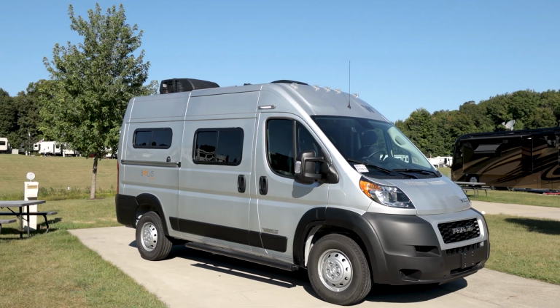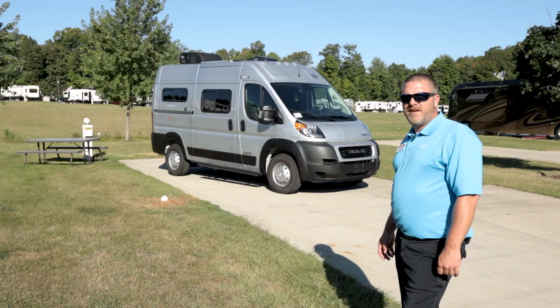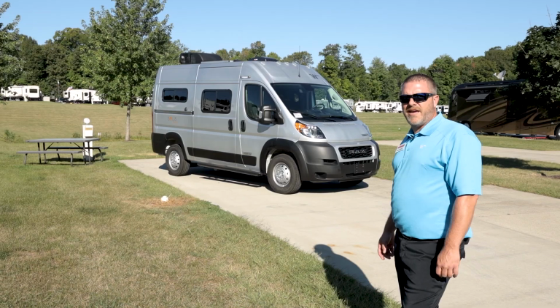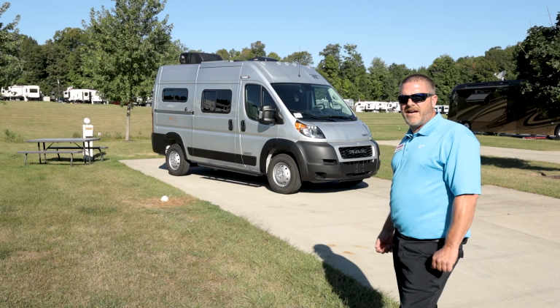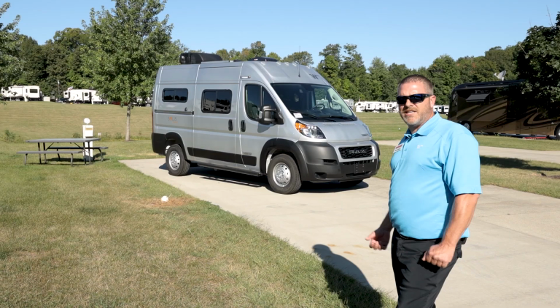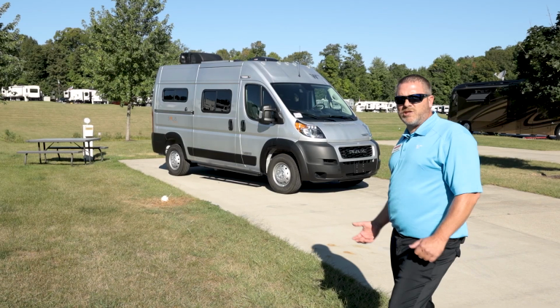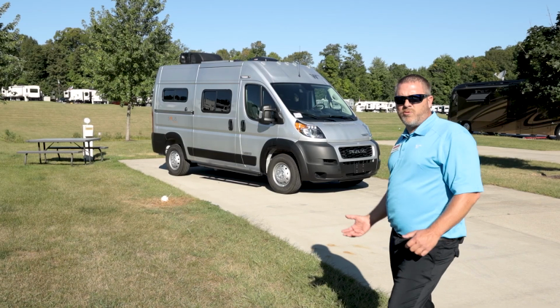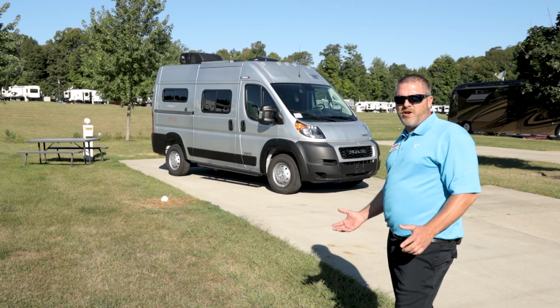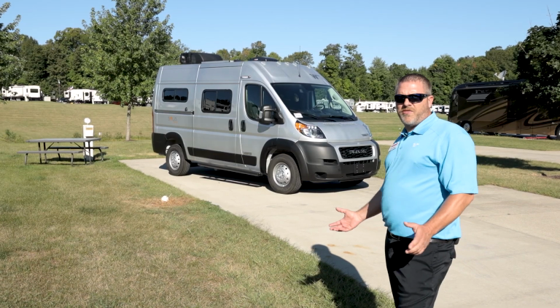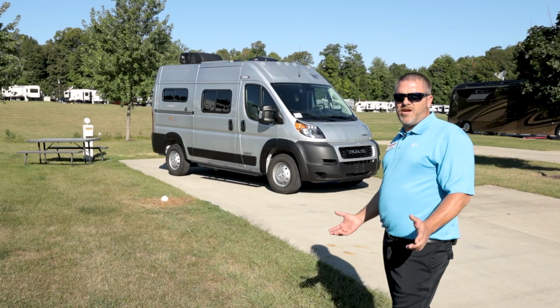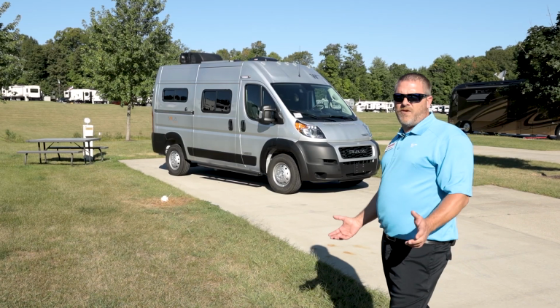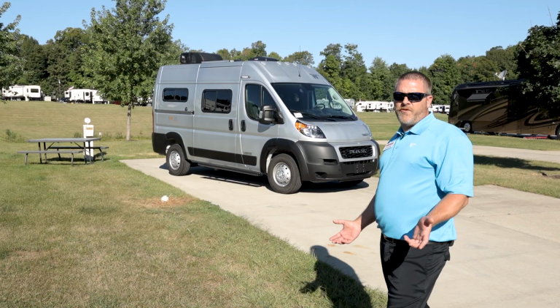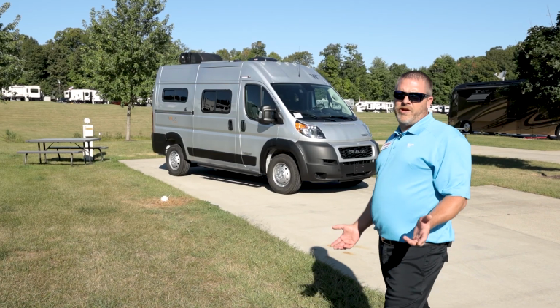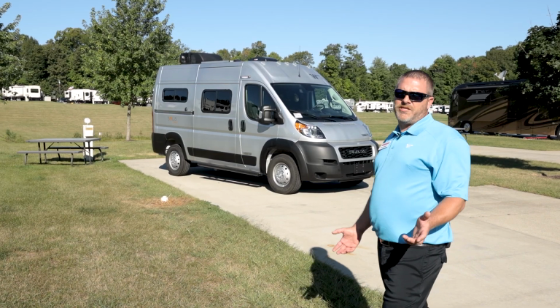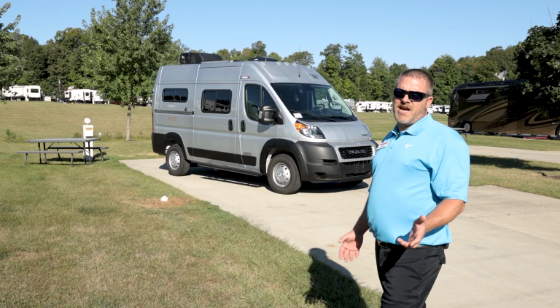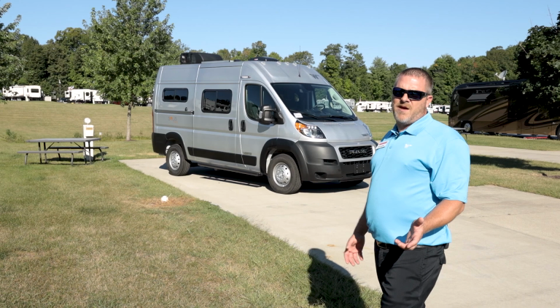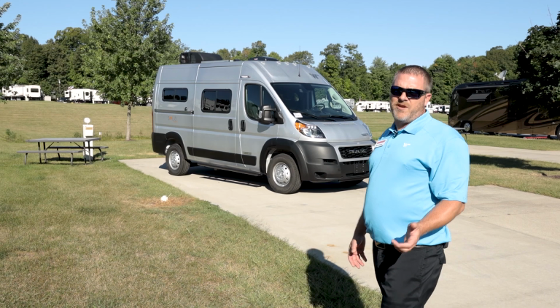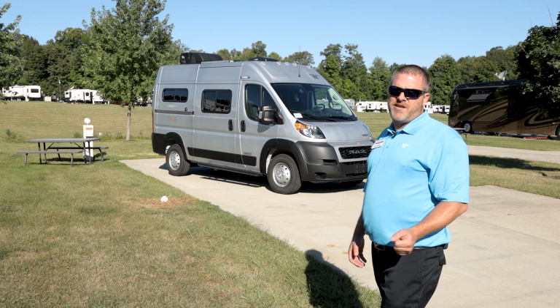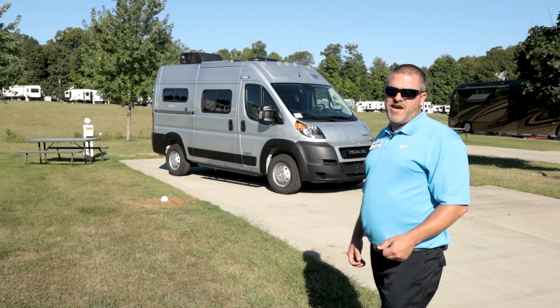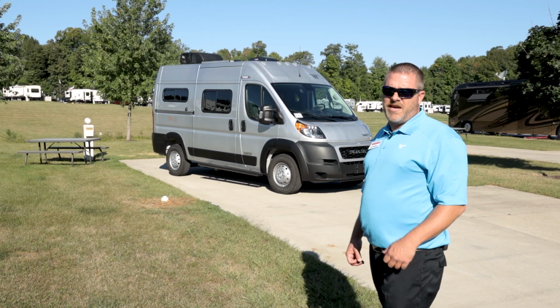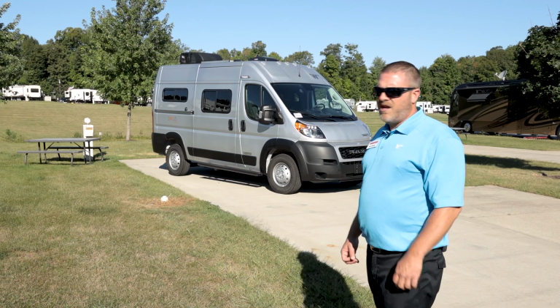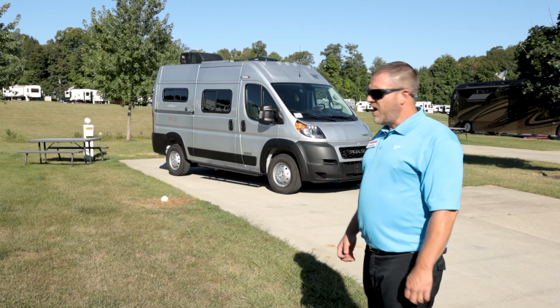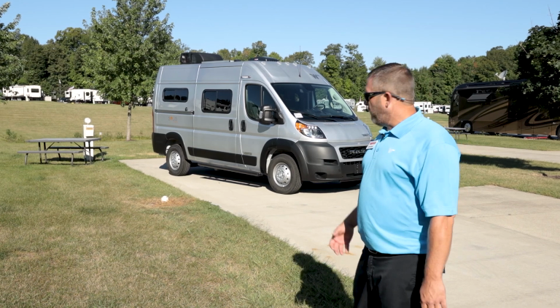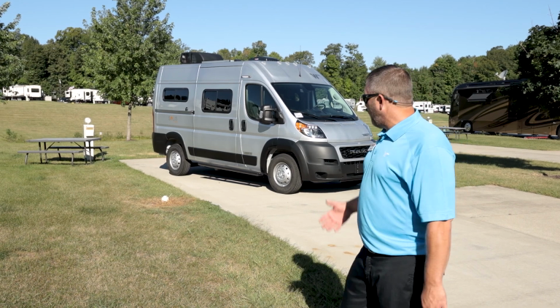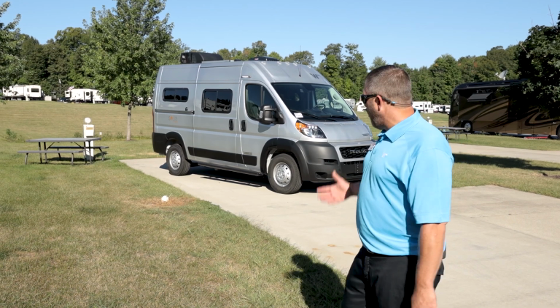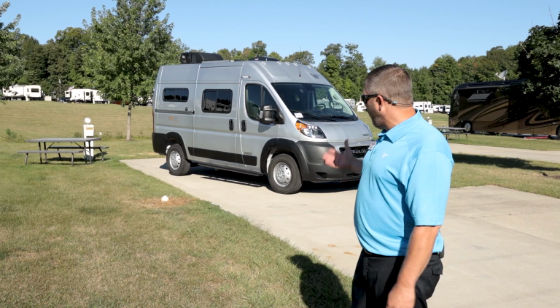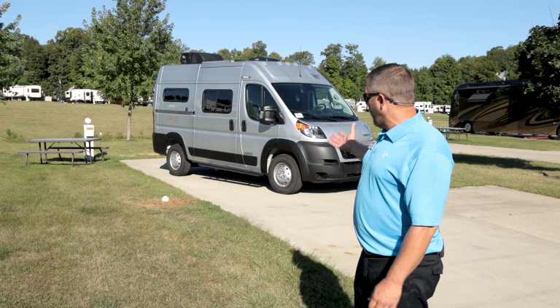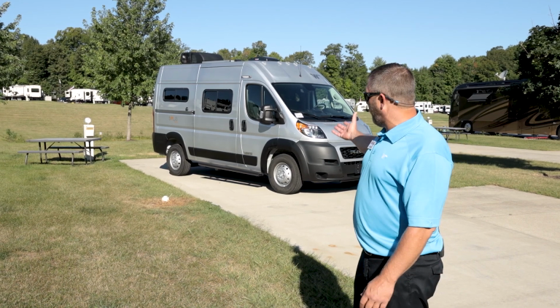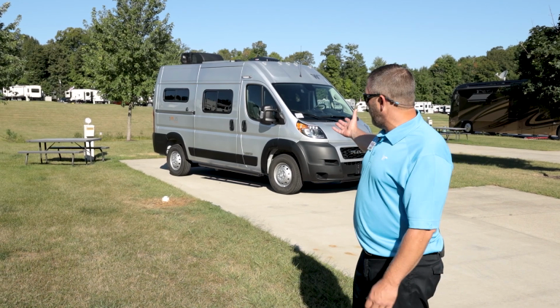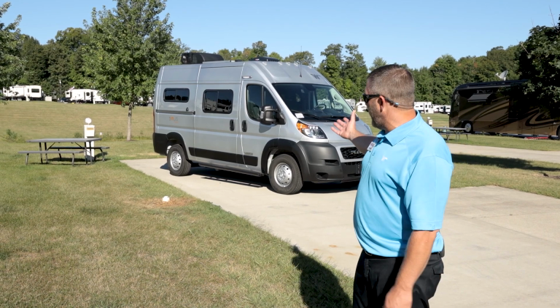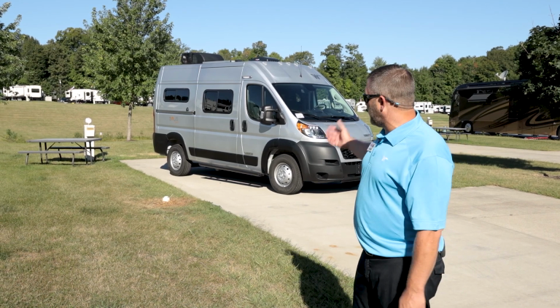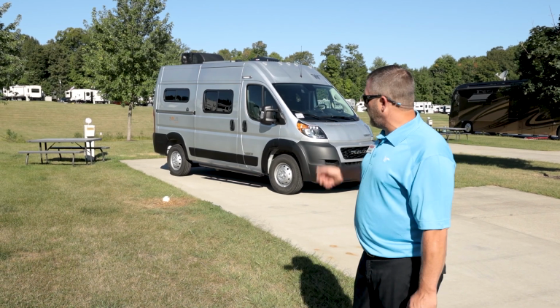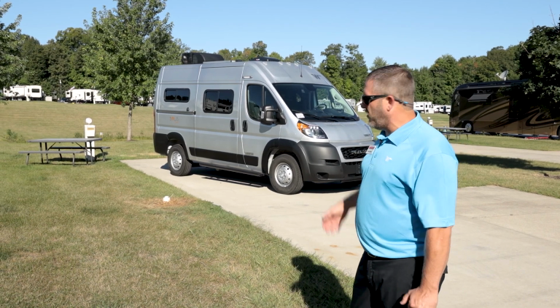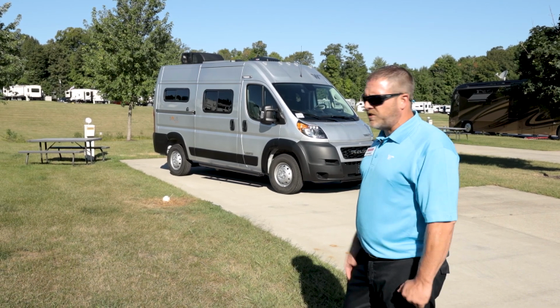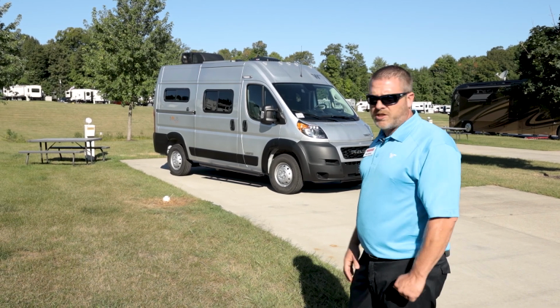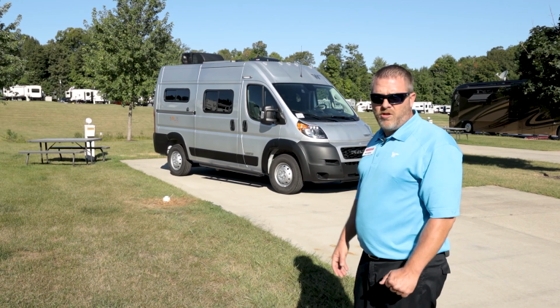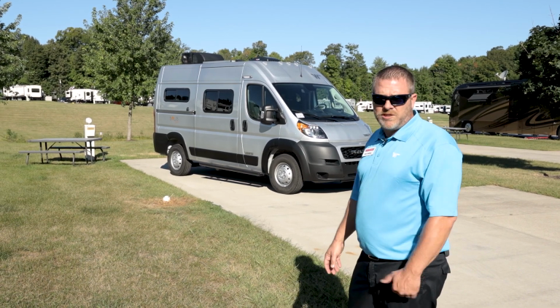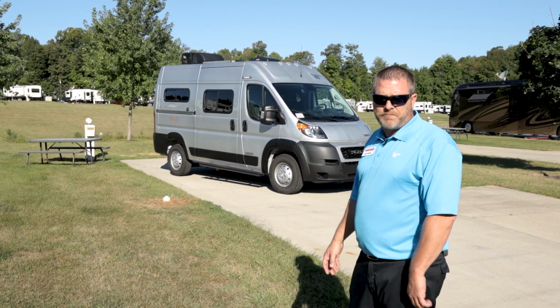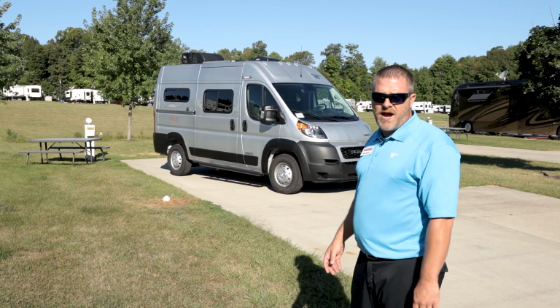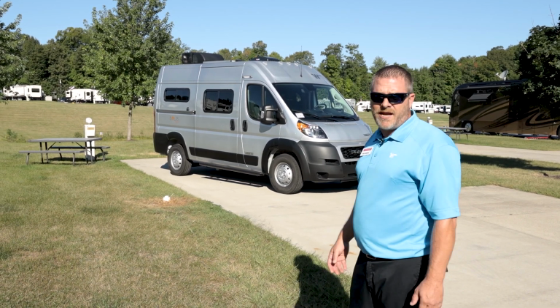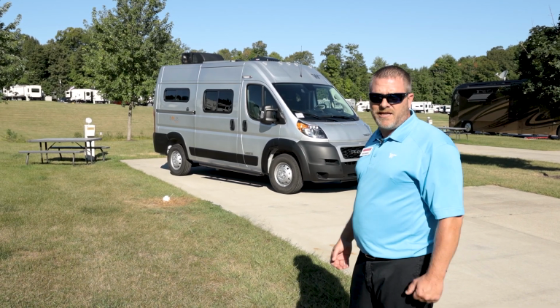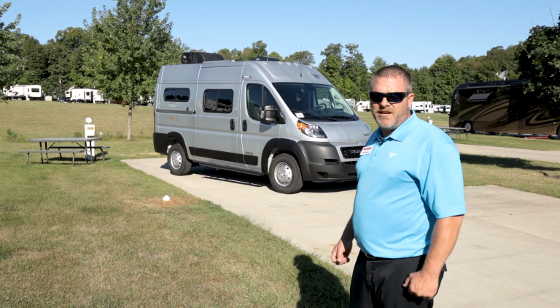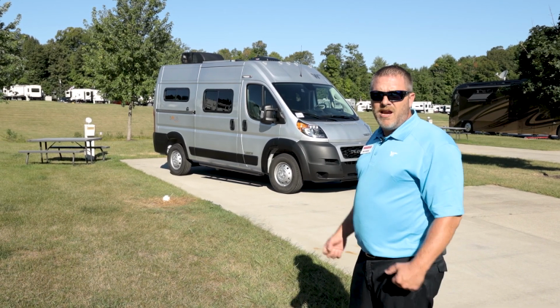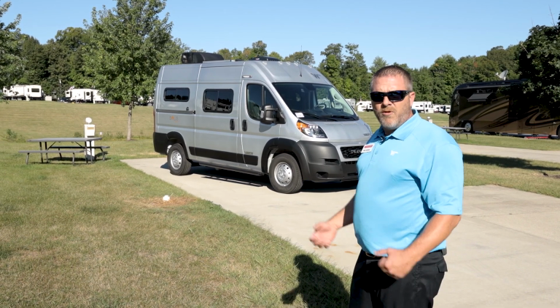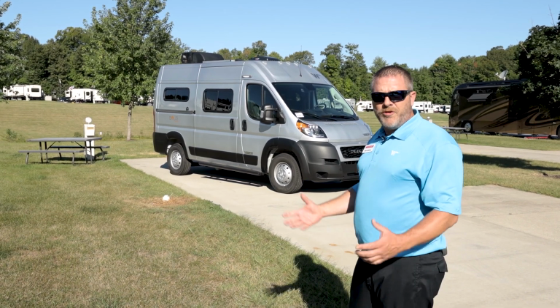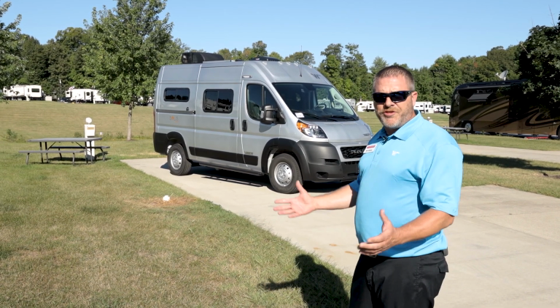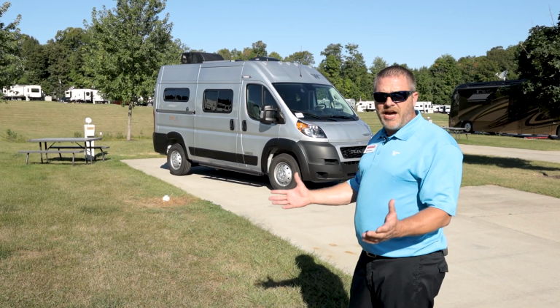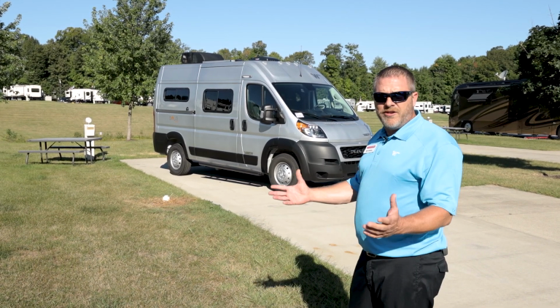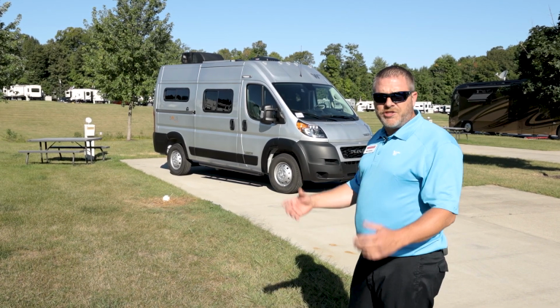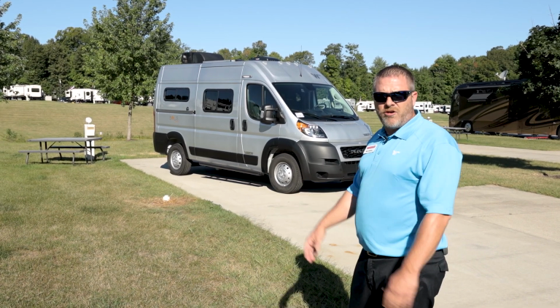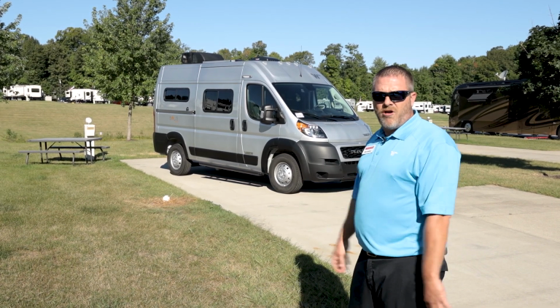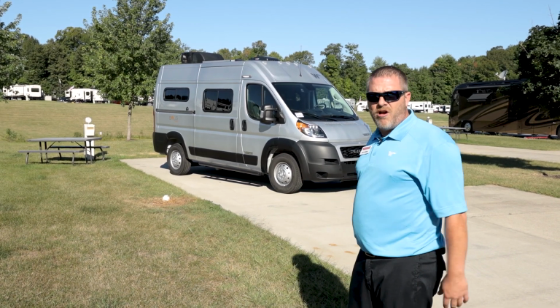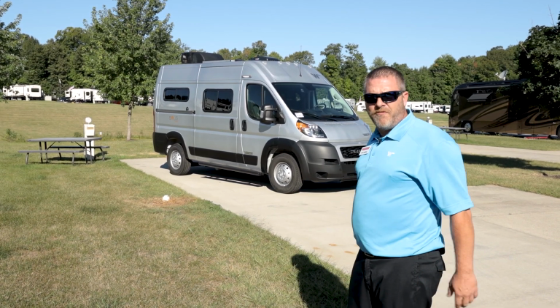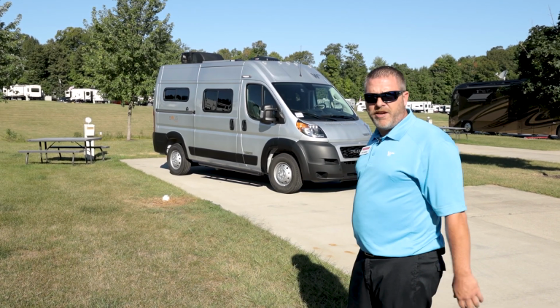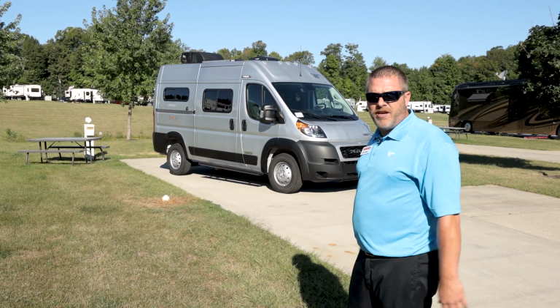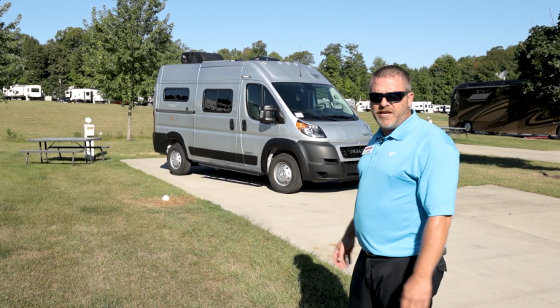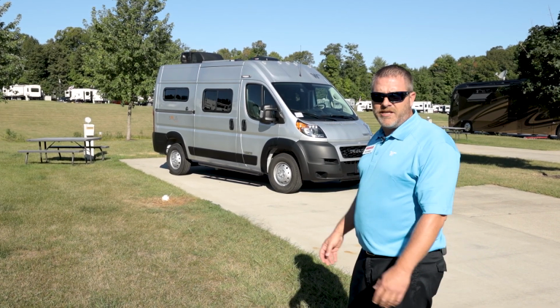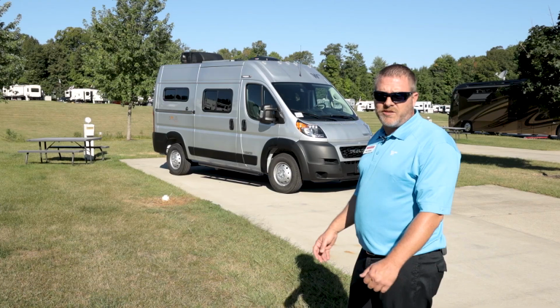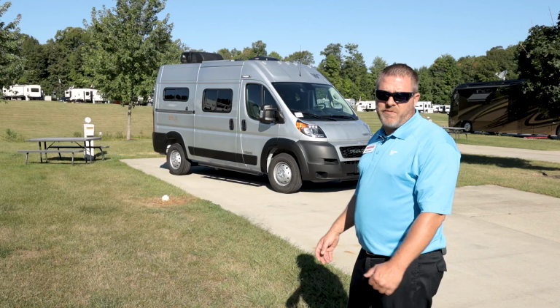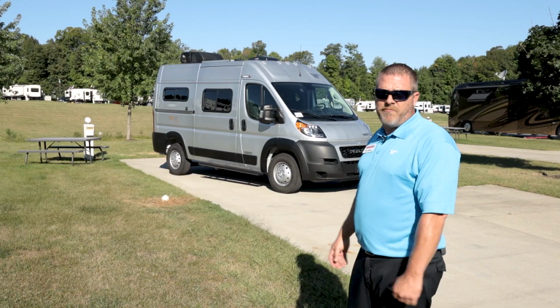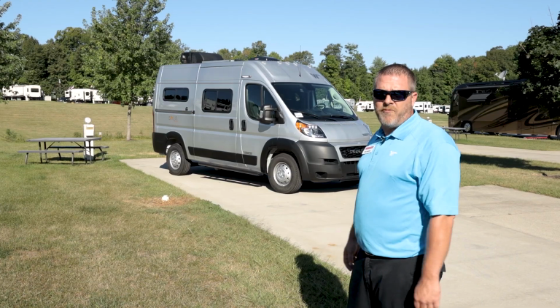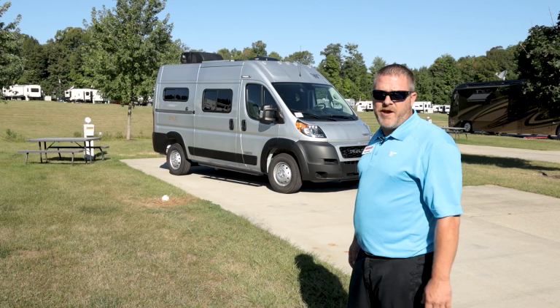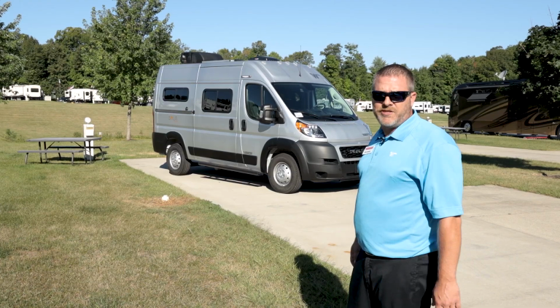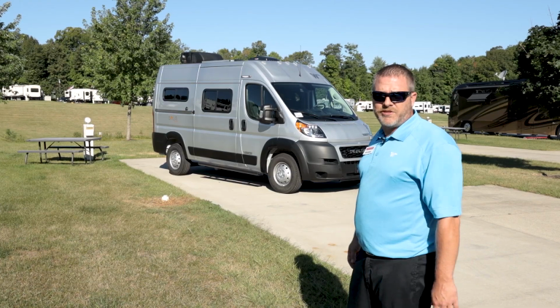Hey guys, just want to thank you for your time today. For more information on the Solus Pocket, reach out to General RV and get some information.